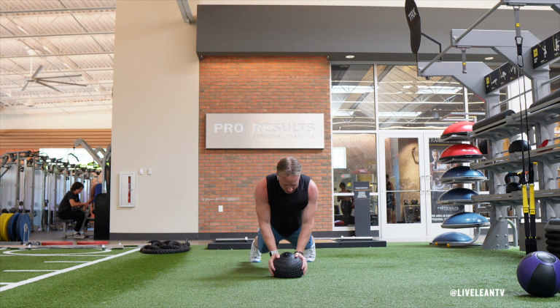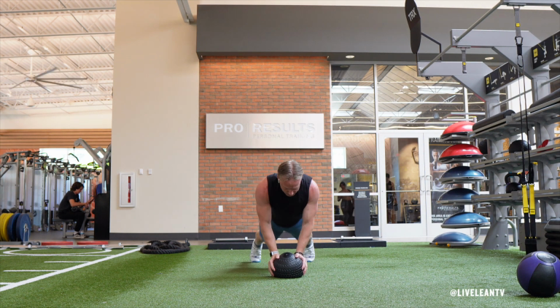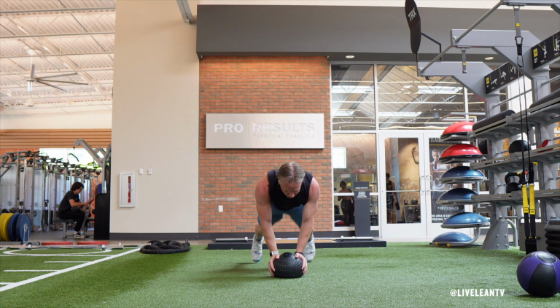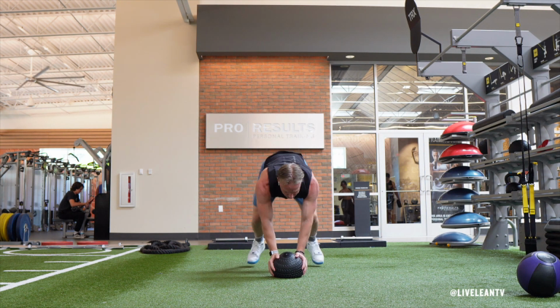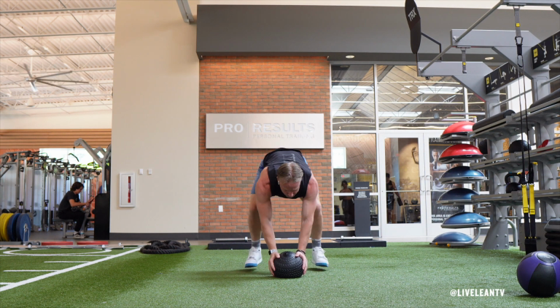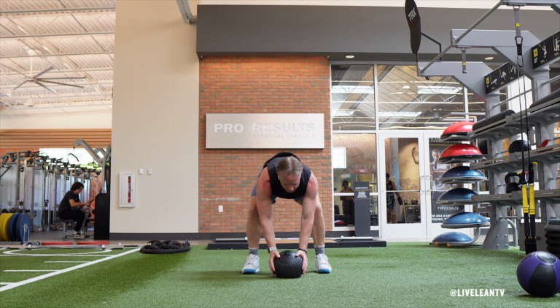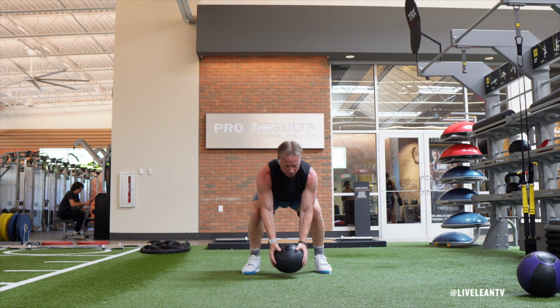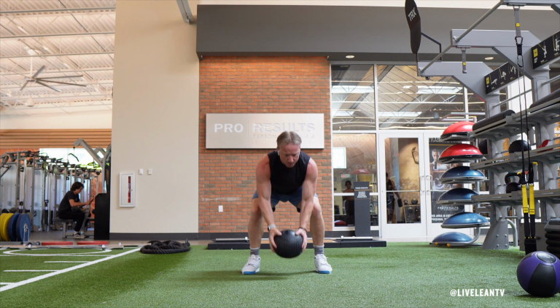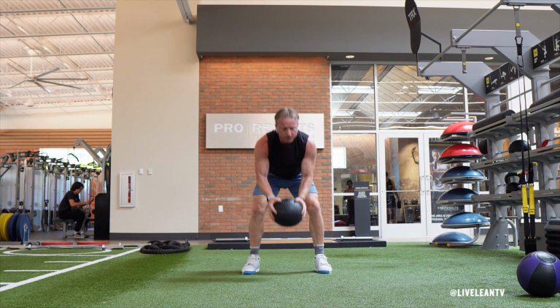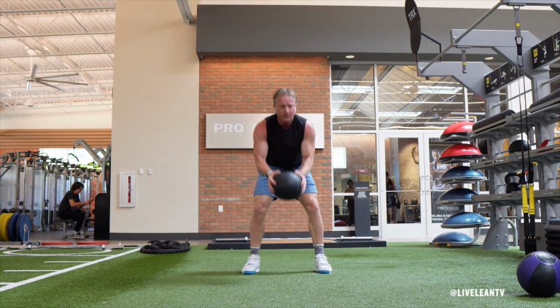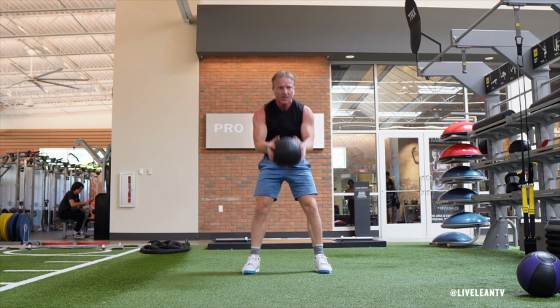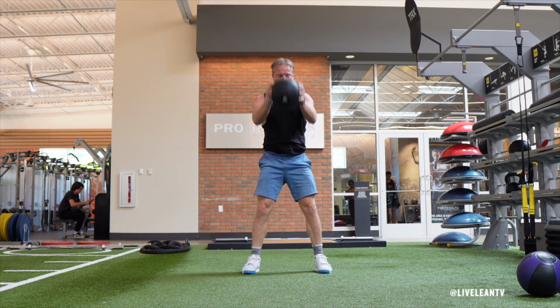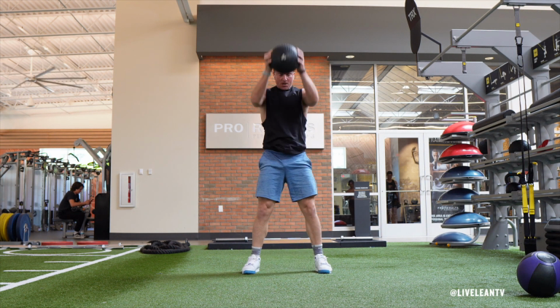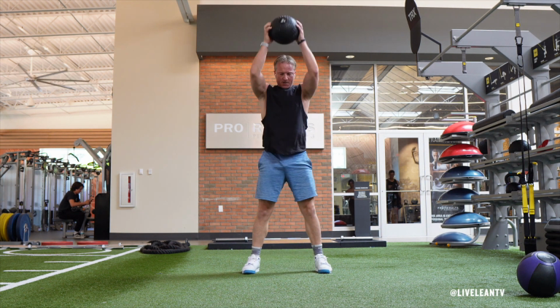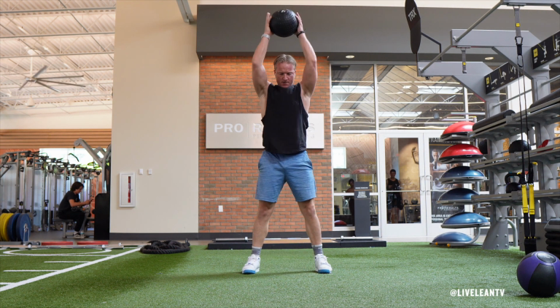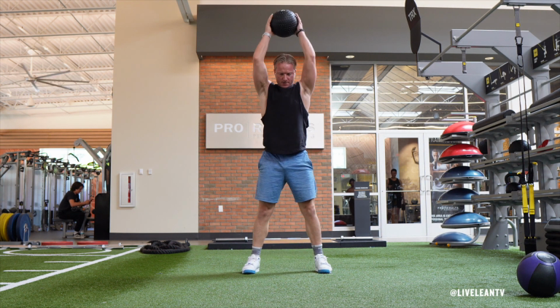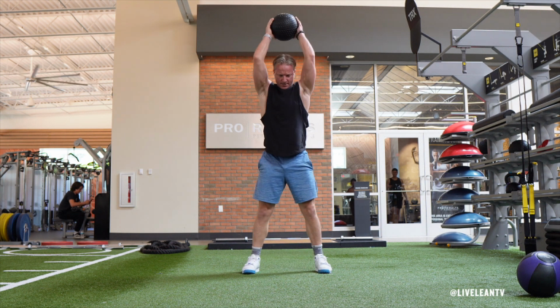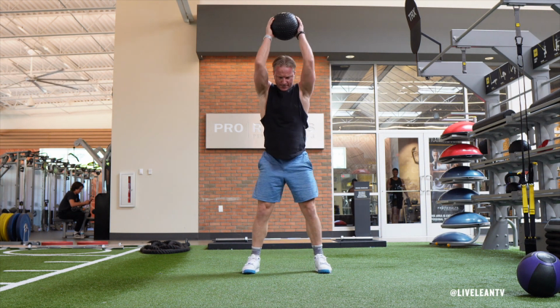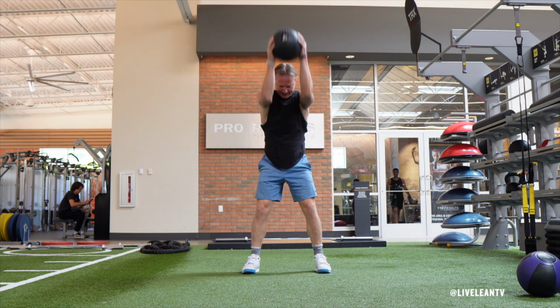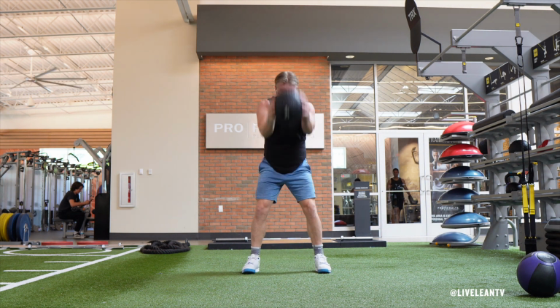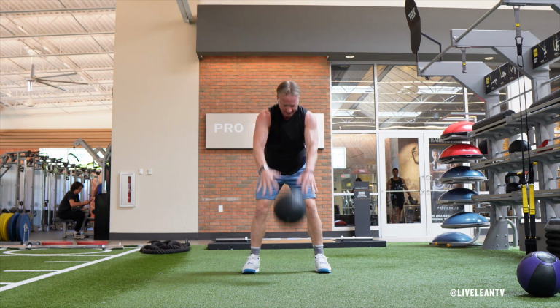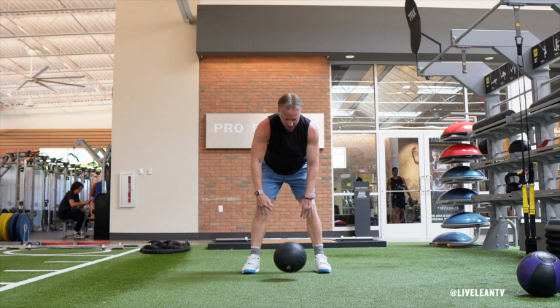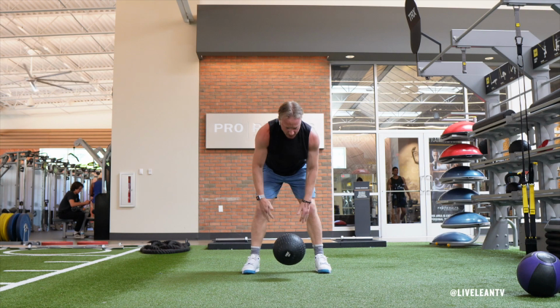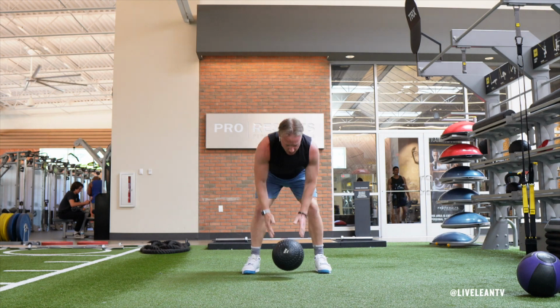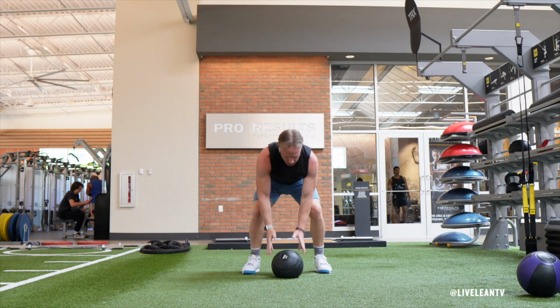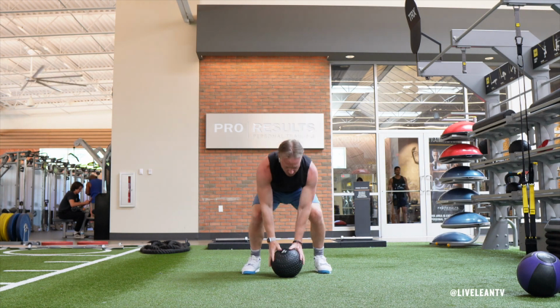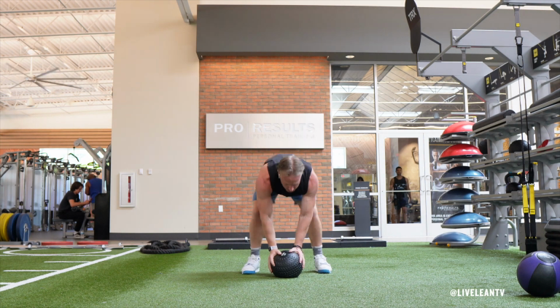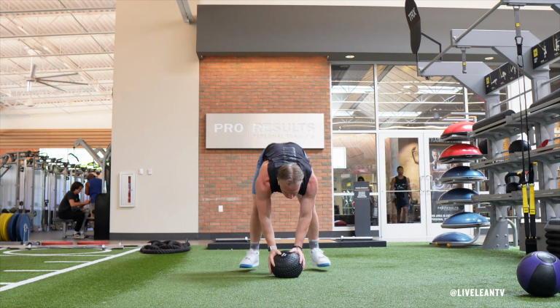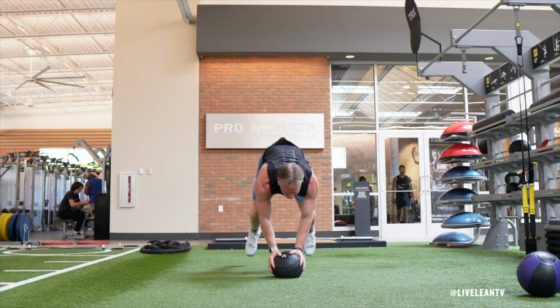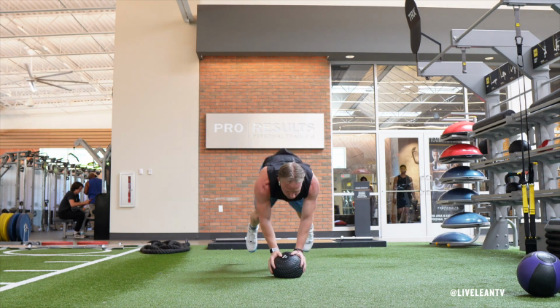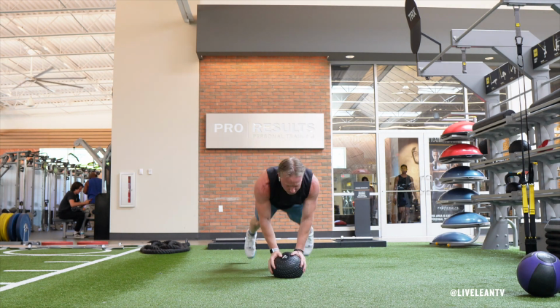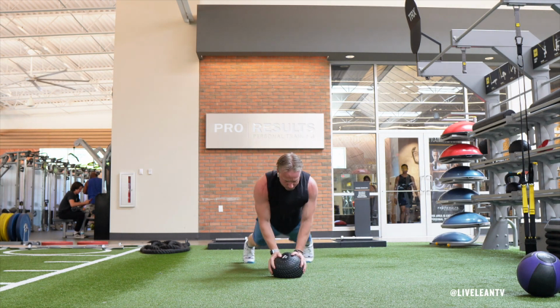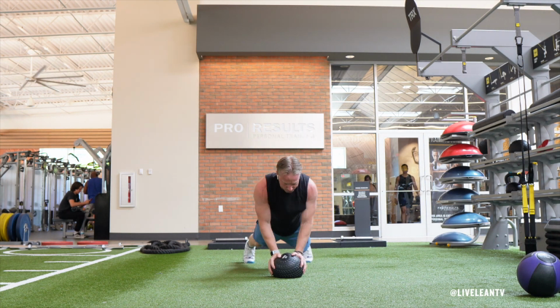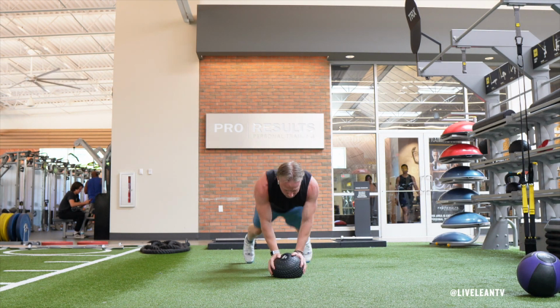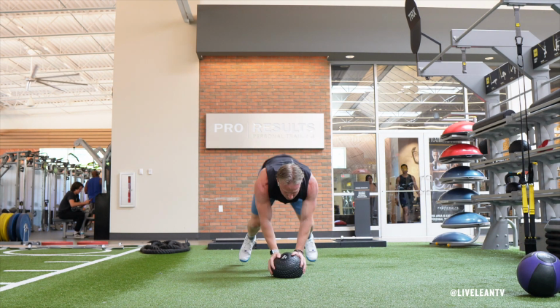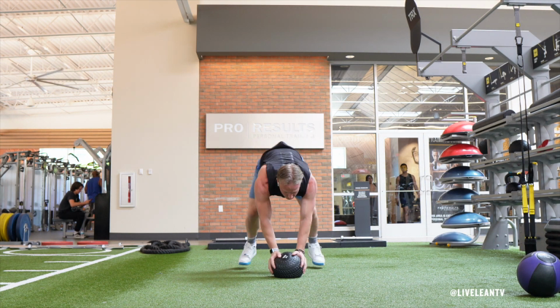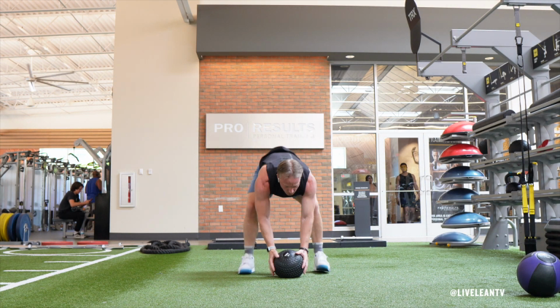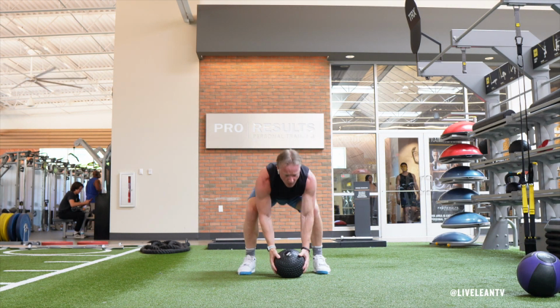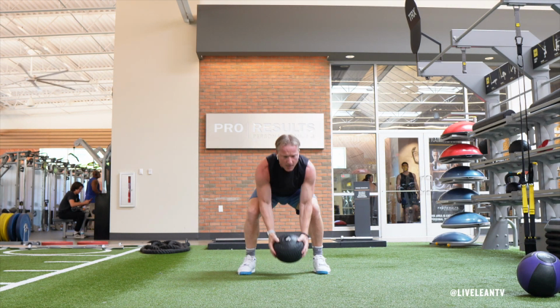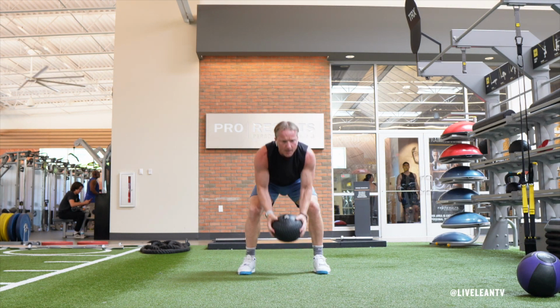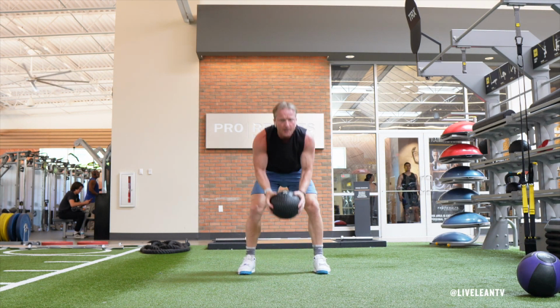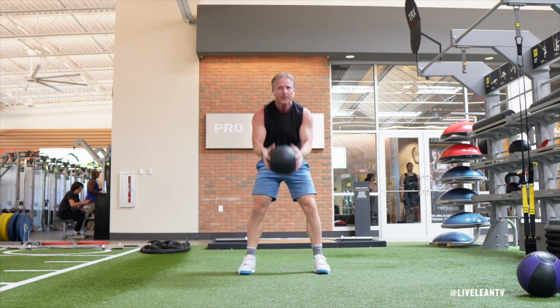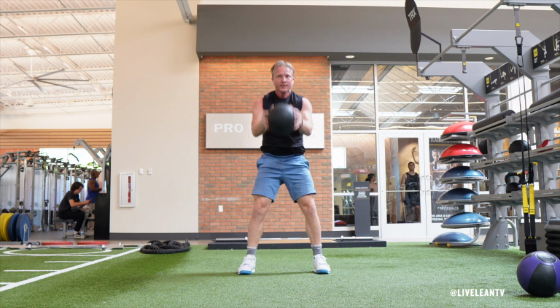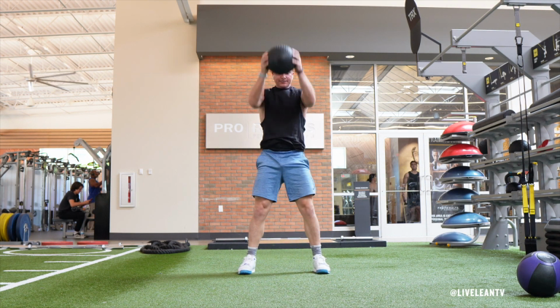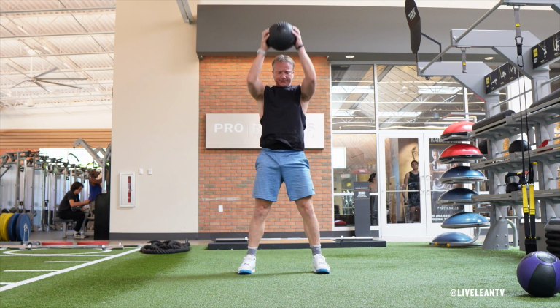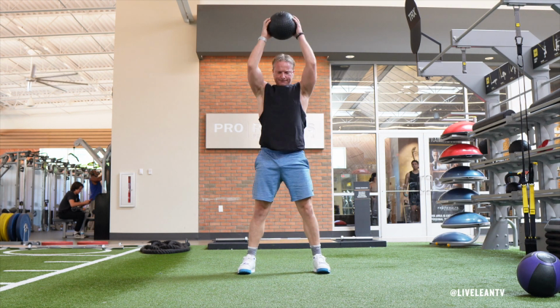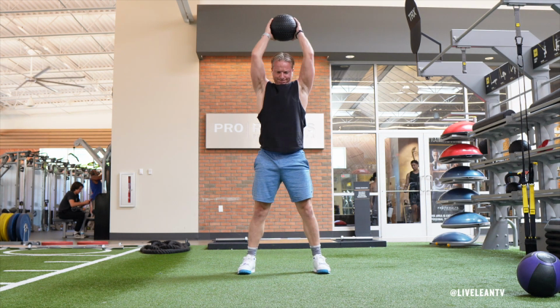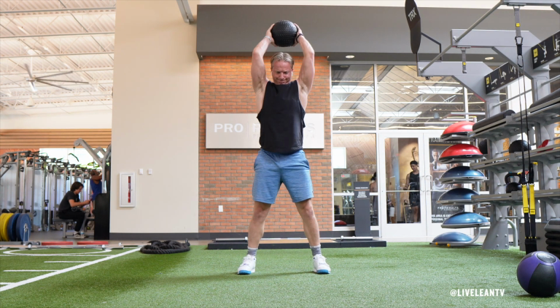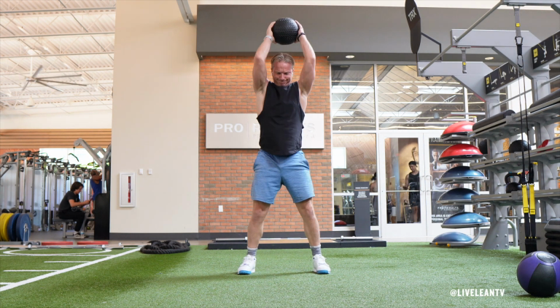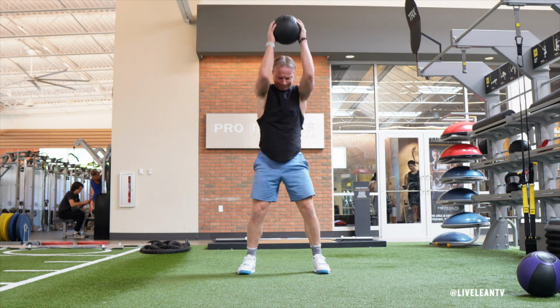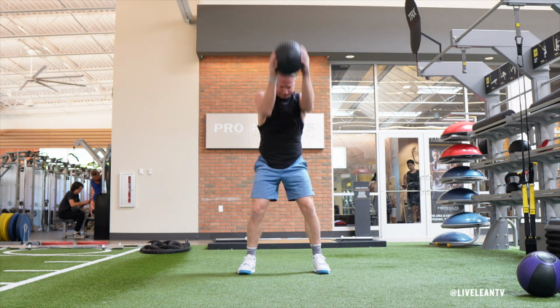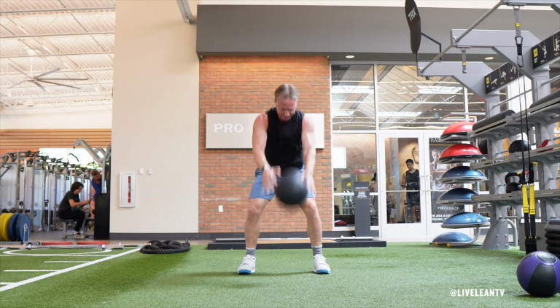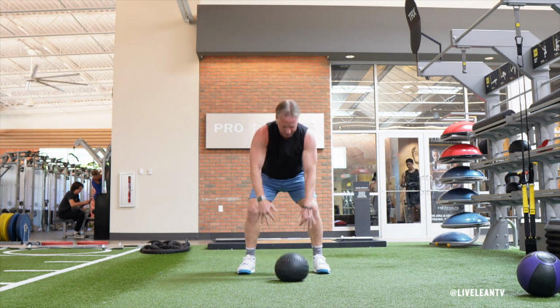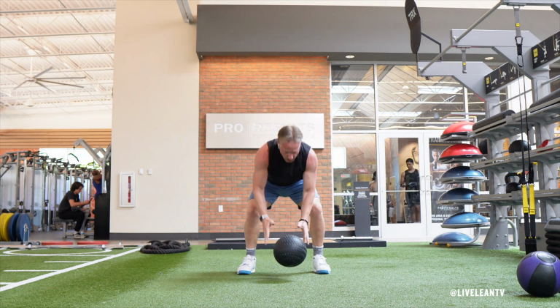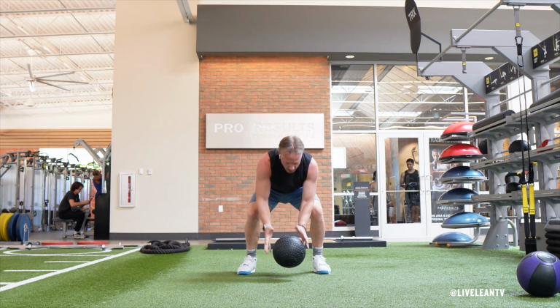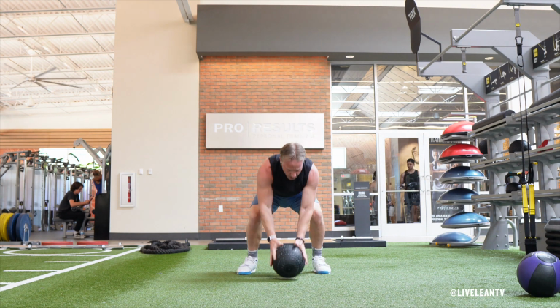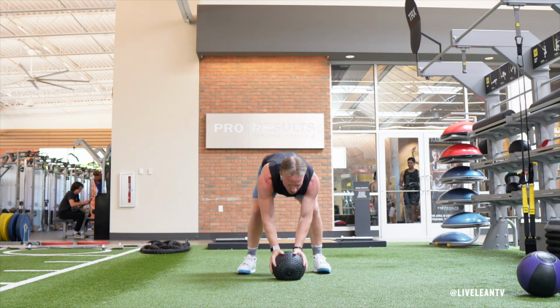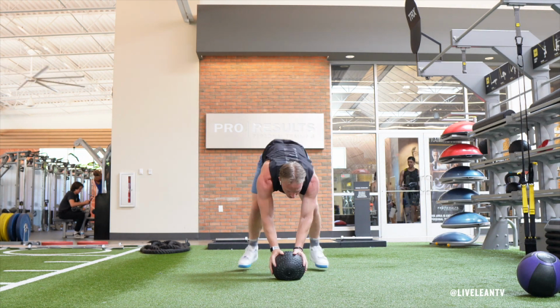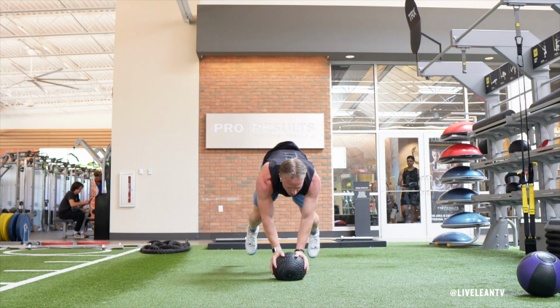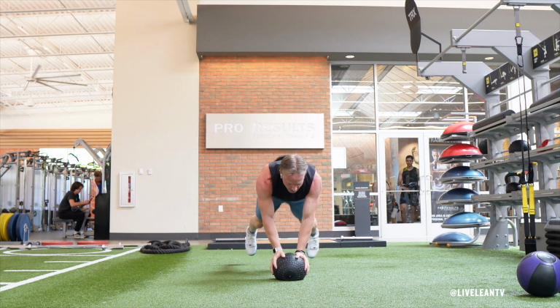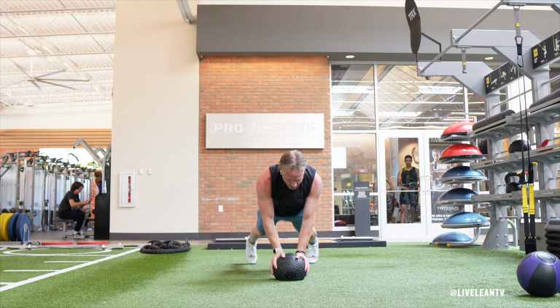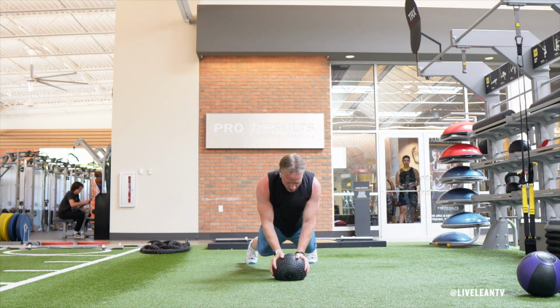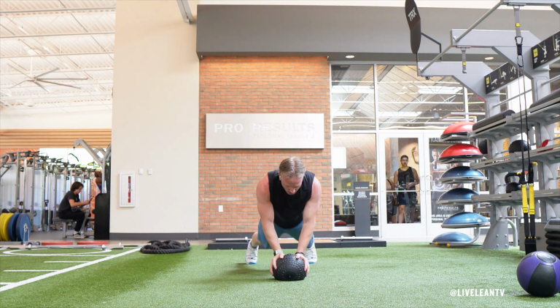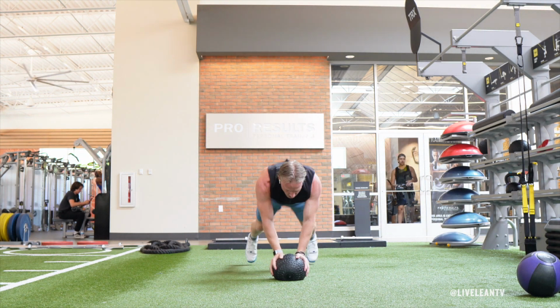Immediately raise the medicine ball back over your head, then complete another medicine ball slam into a burpee. Repeat for reps or time.